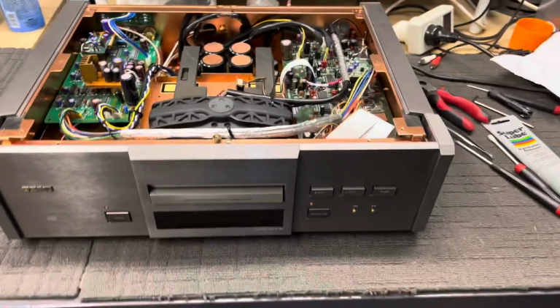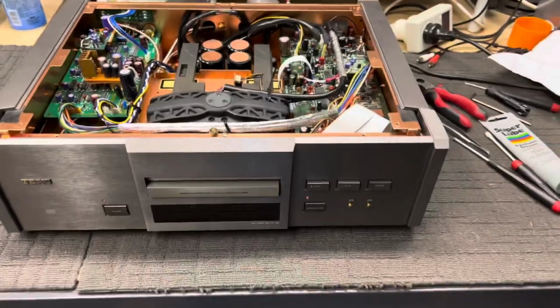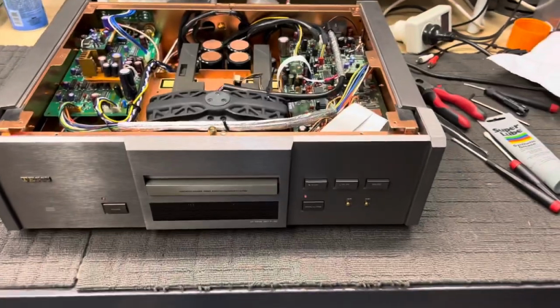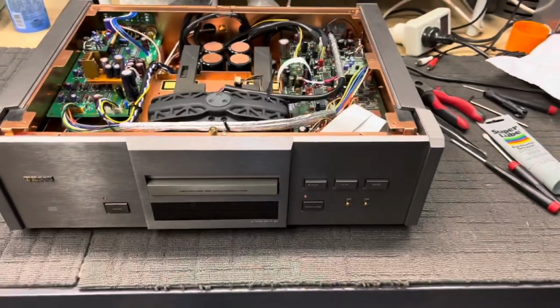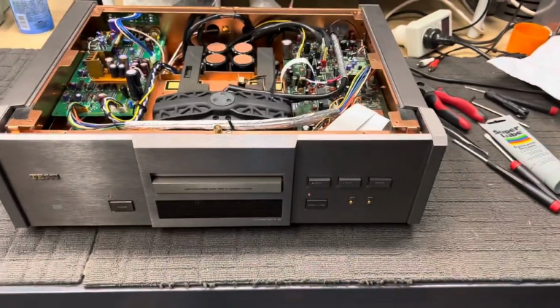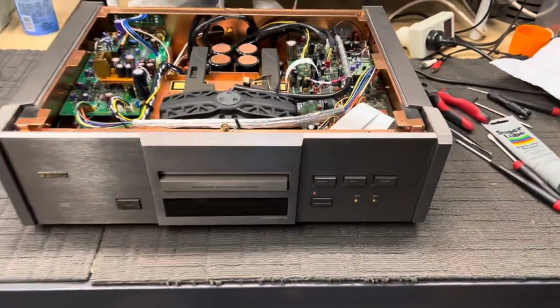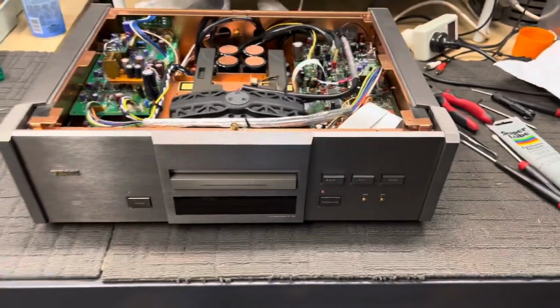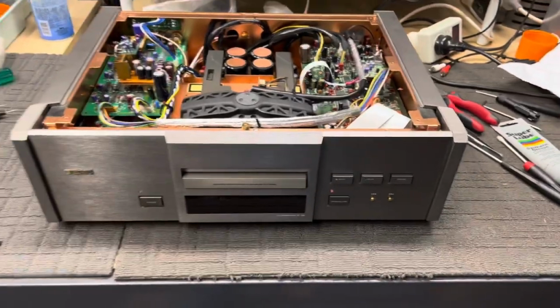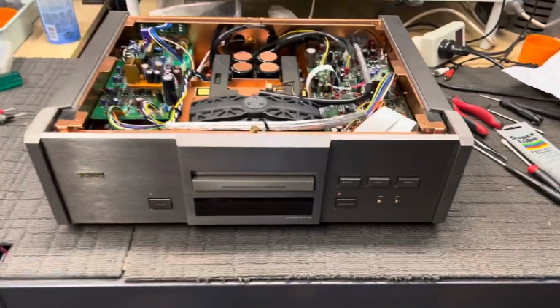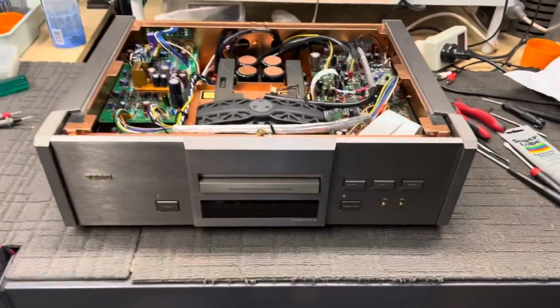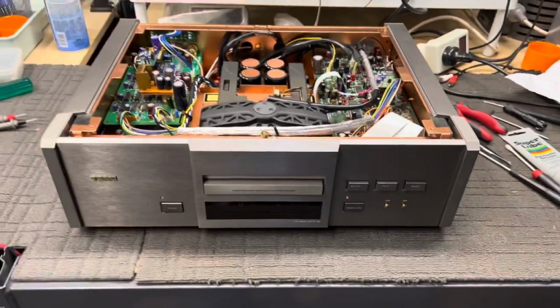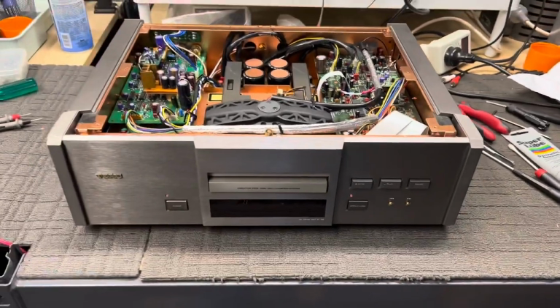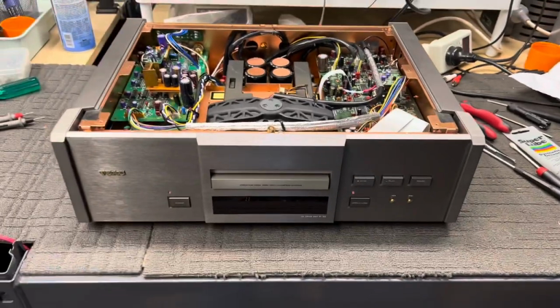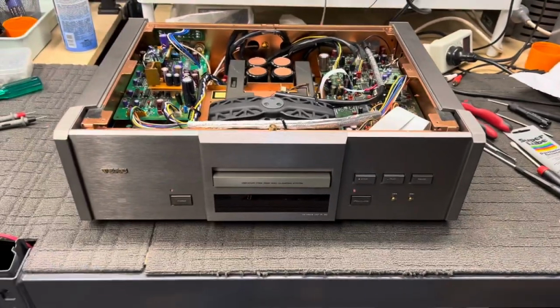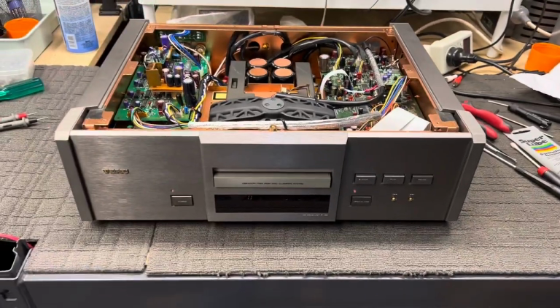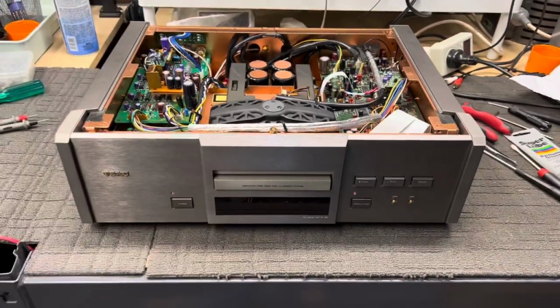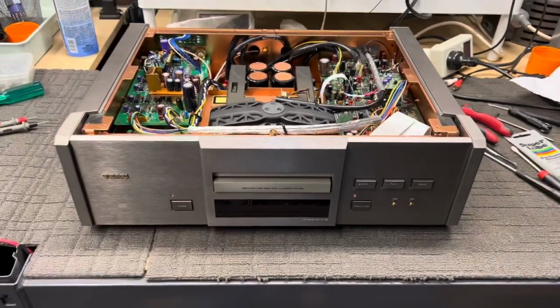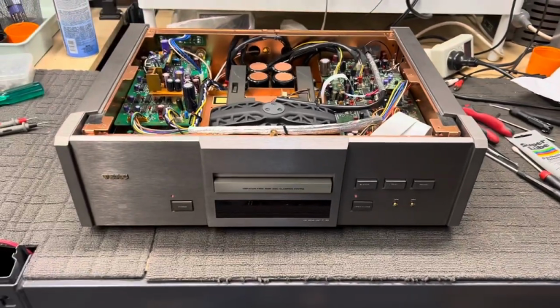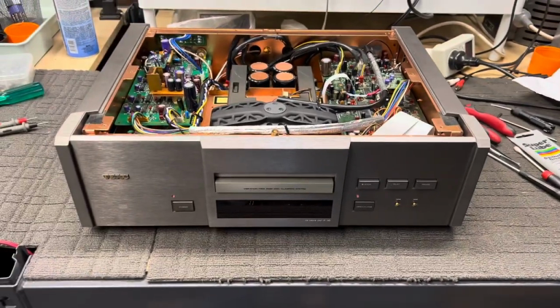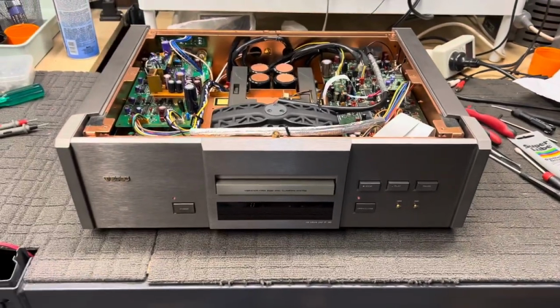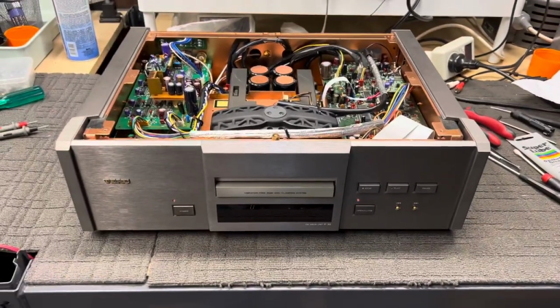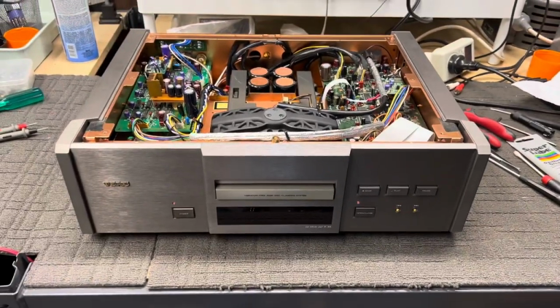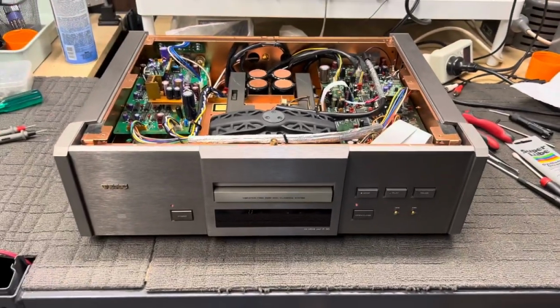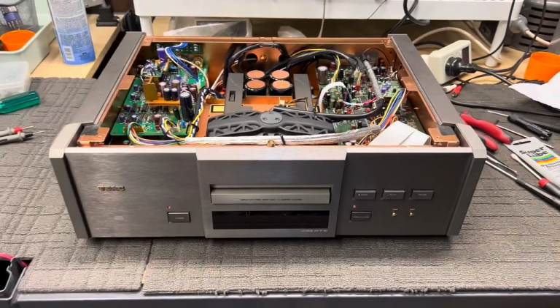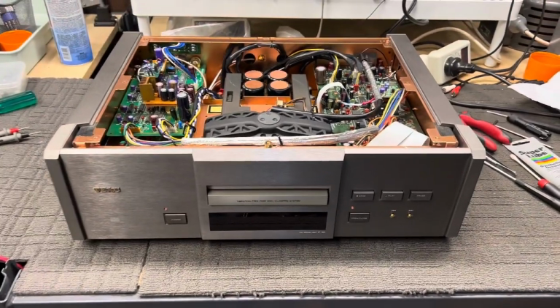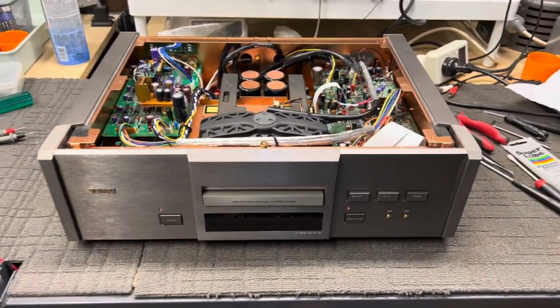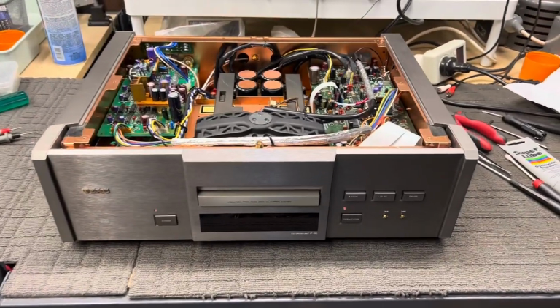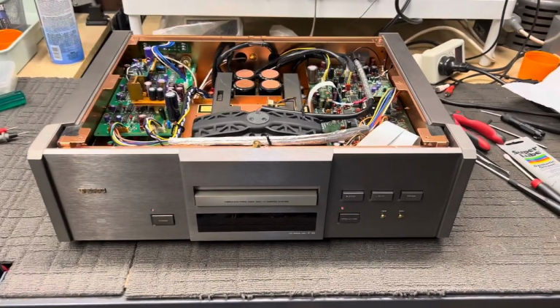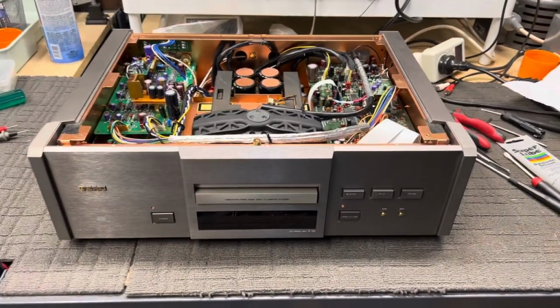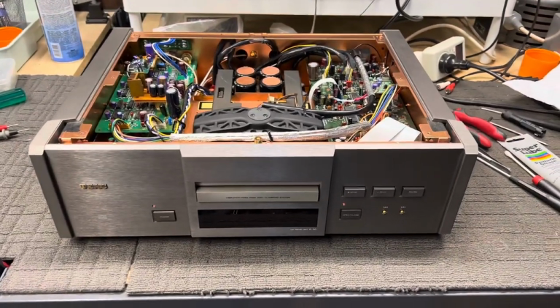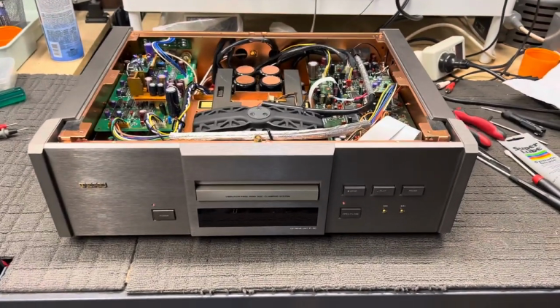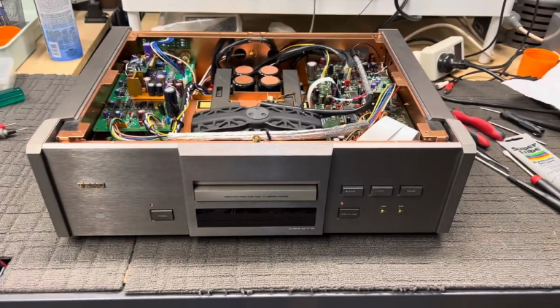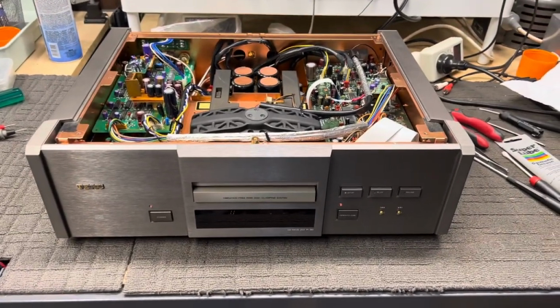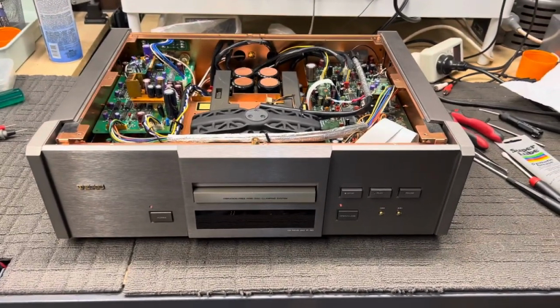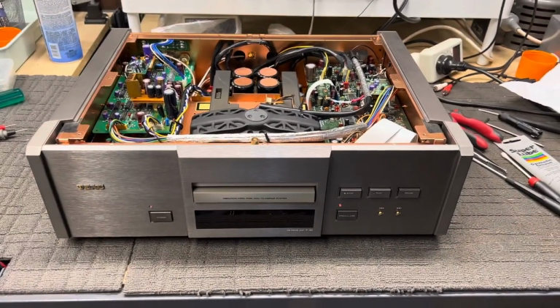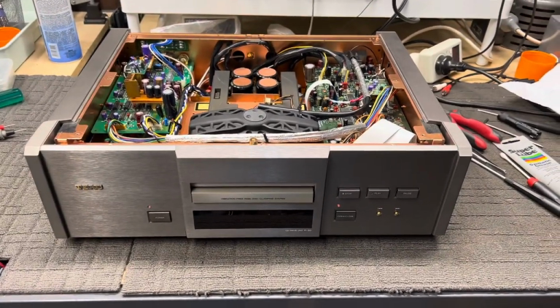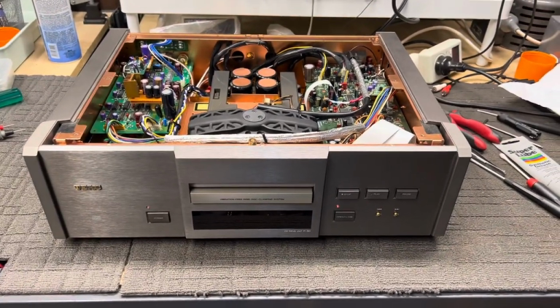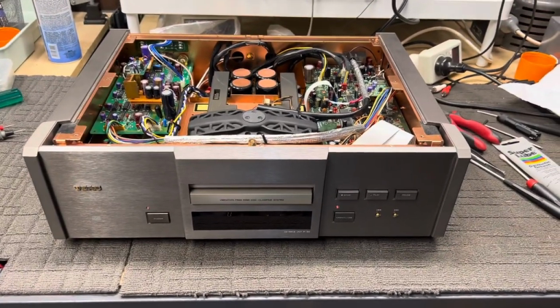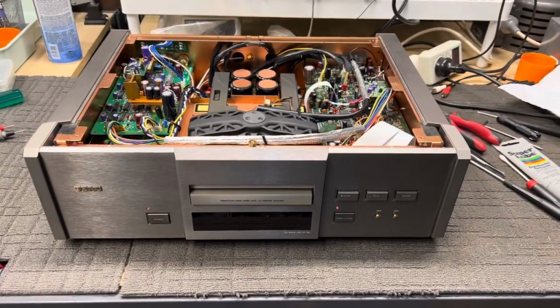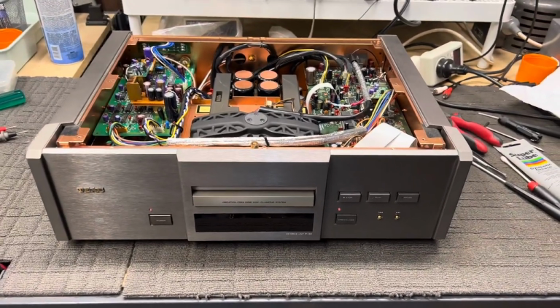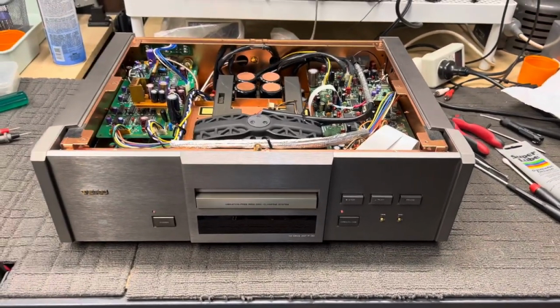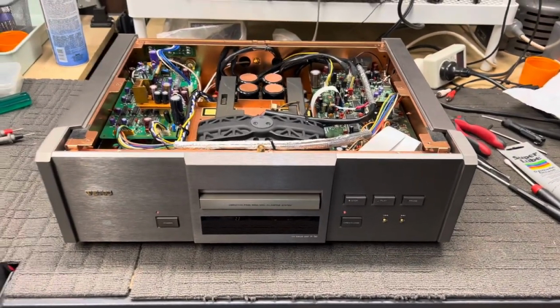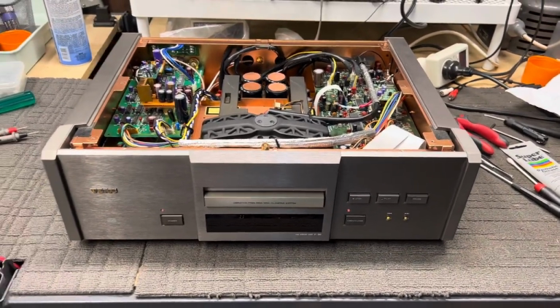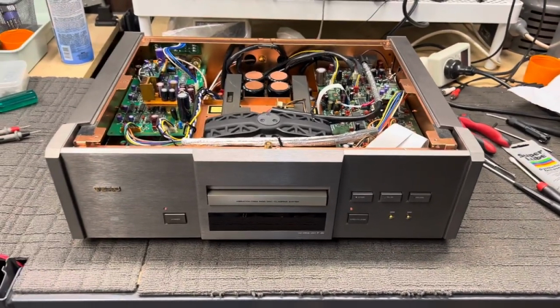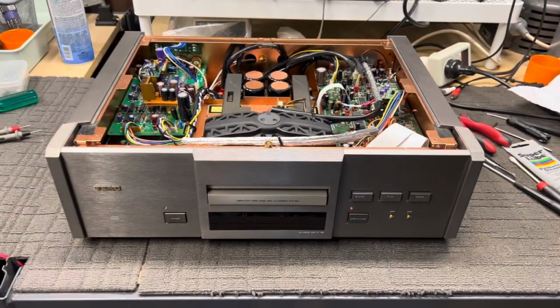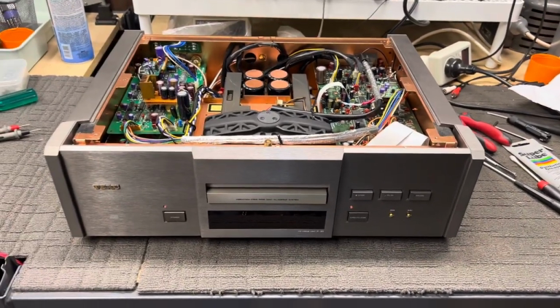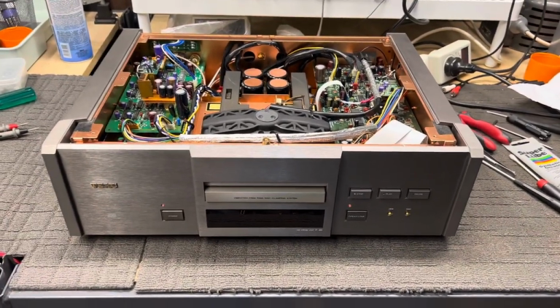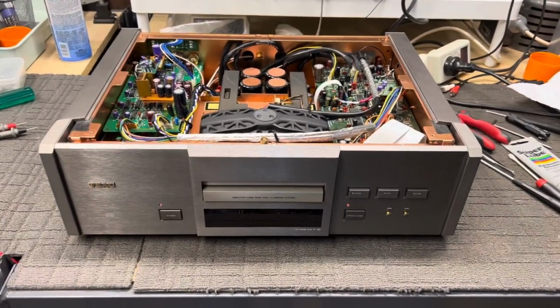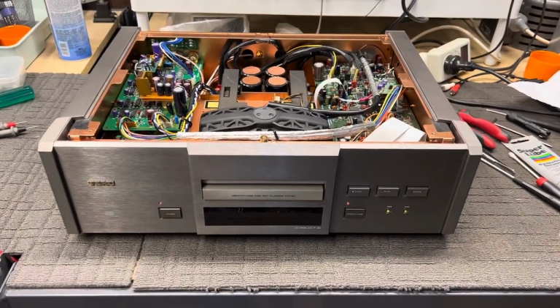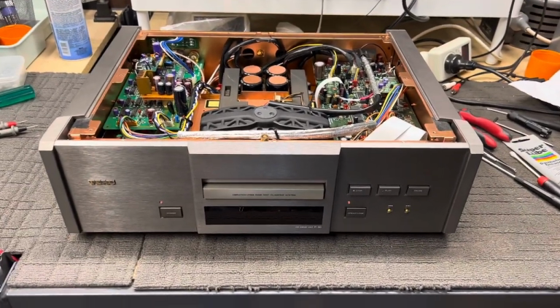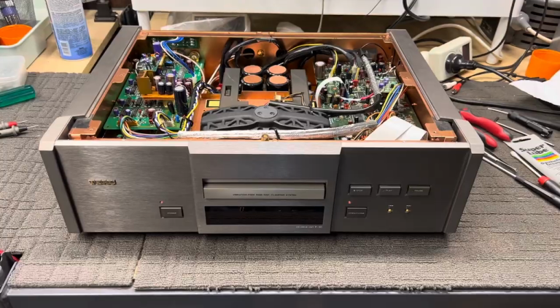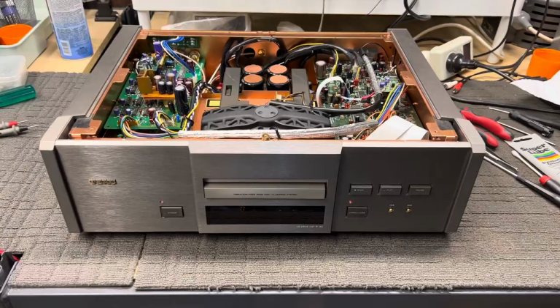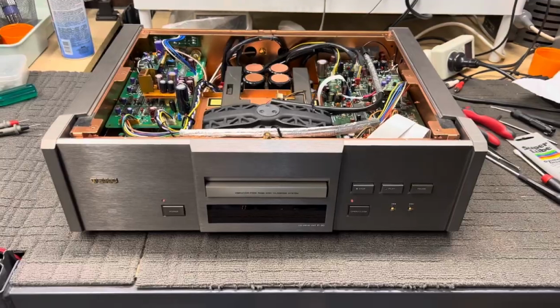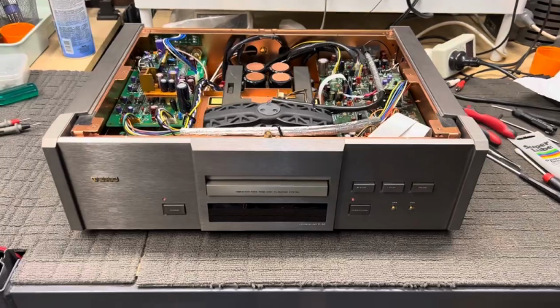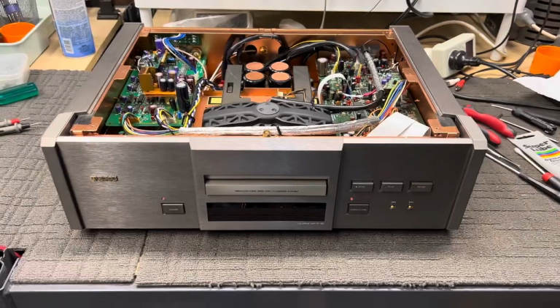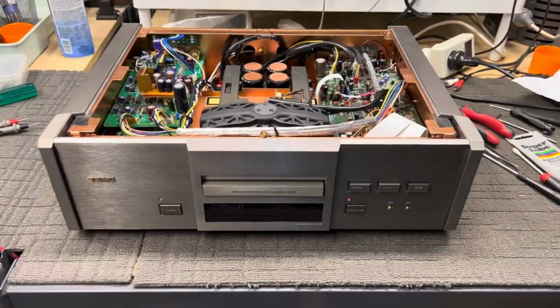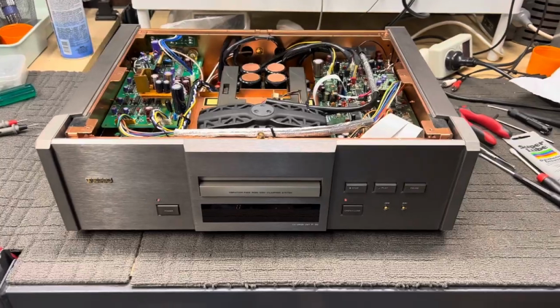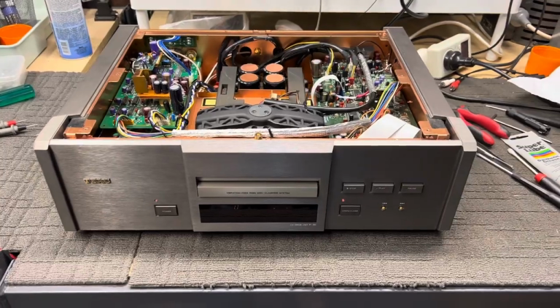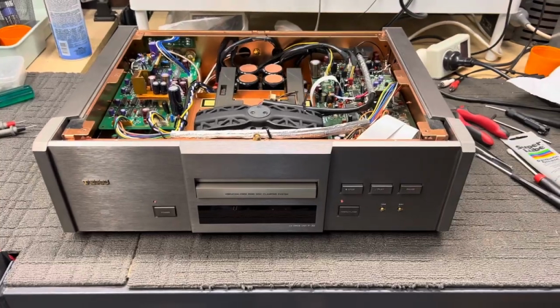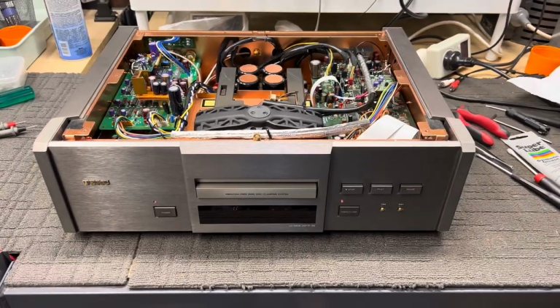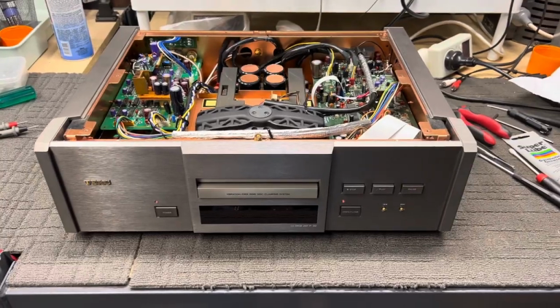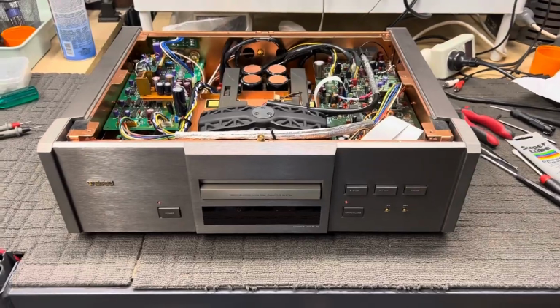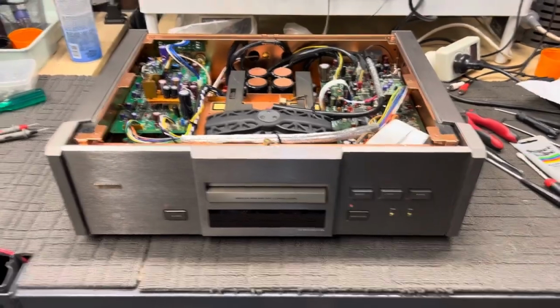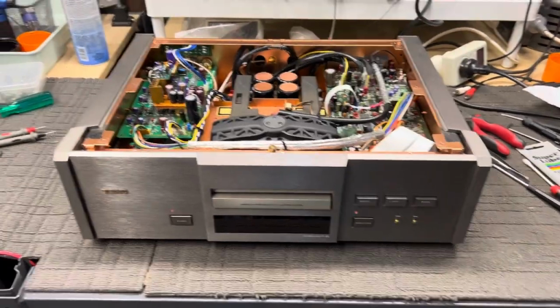This came to me dead. It did not work. The tray wouldn't come out, it wouldn't read discs. It was knackered.